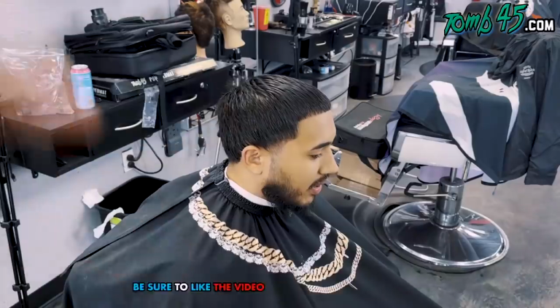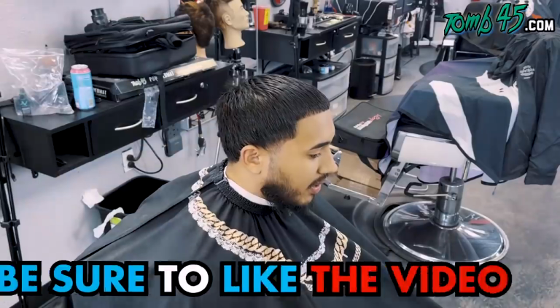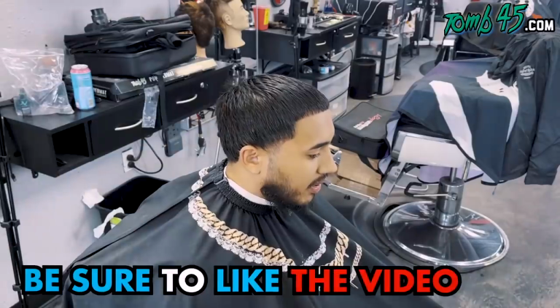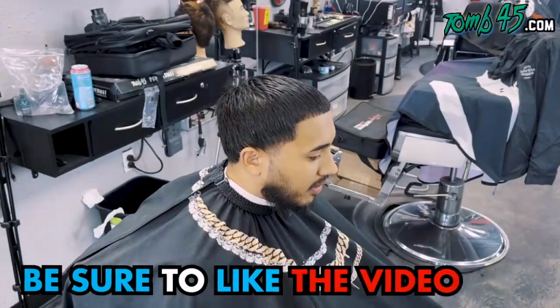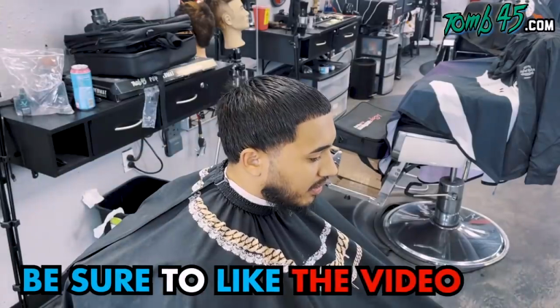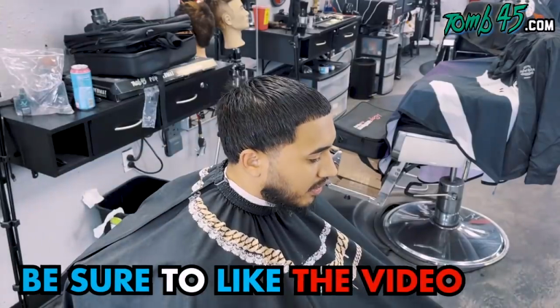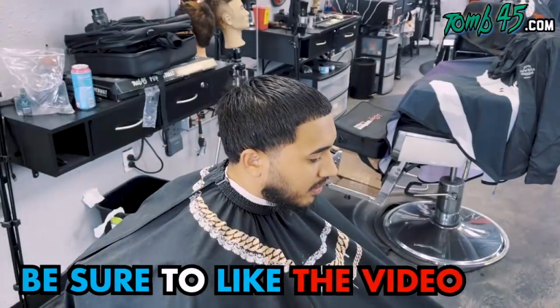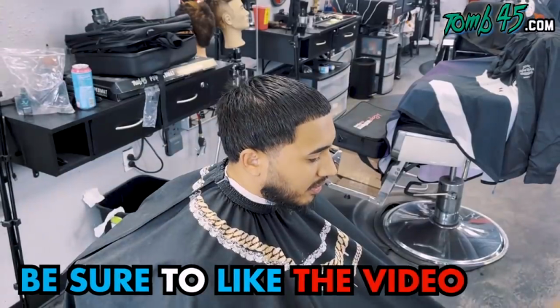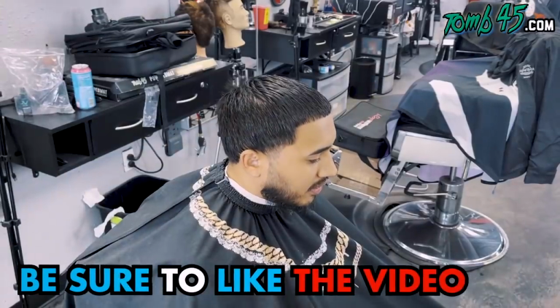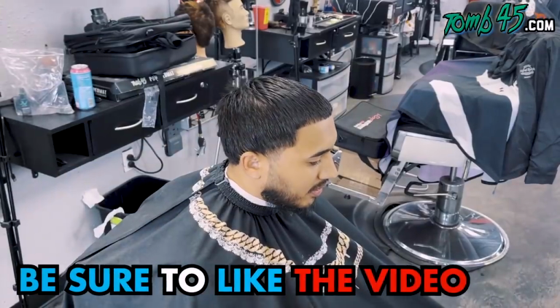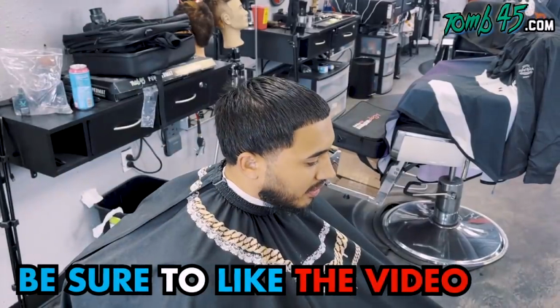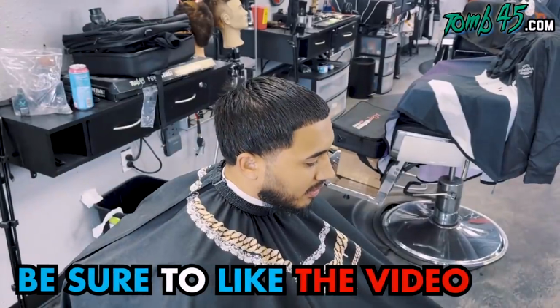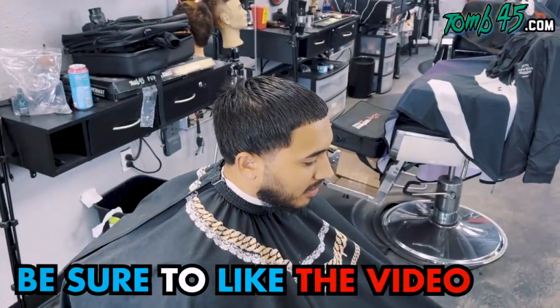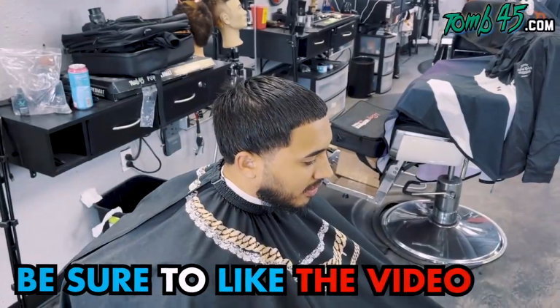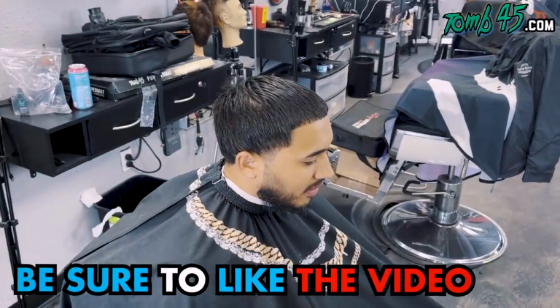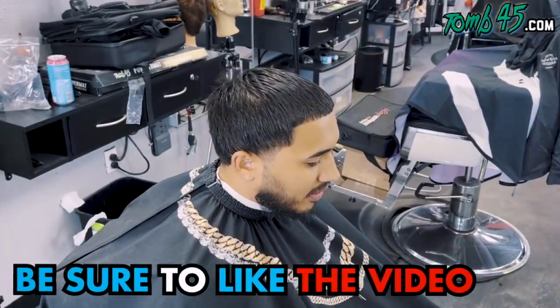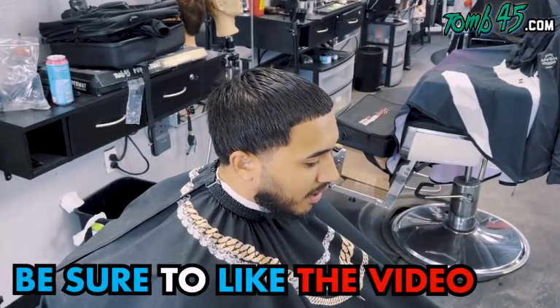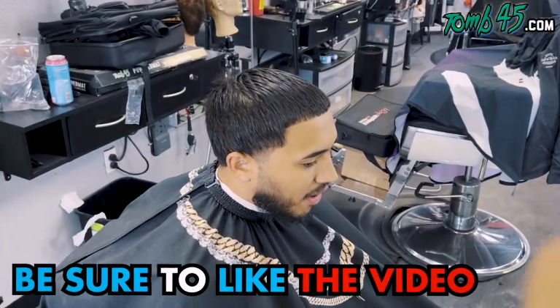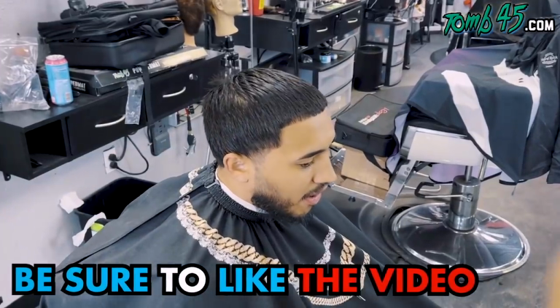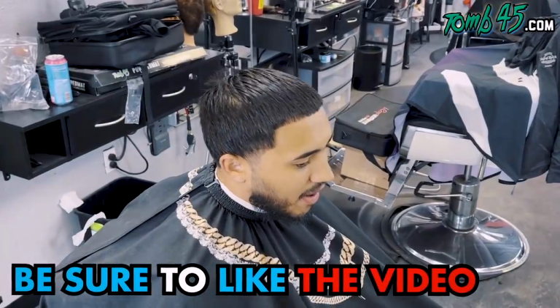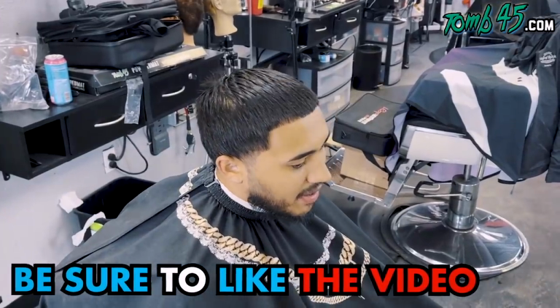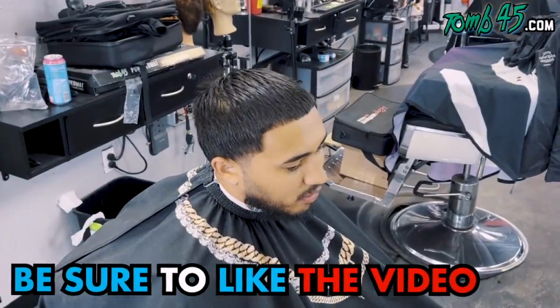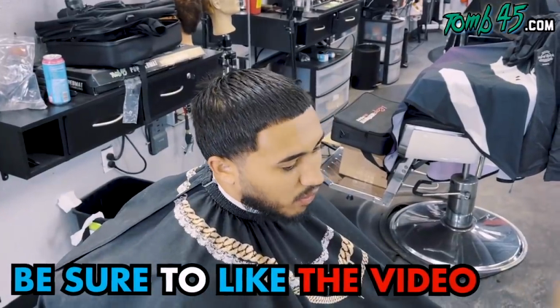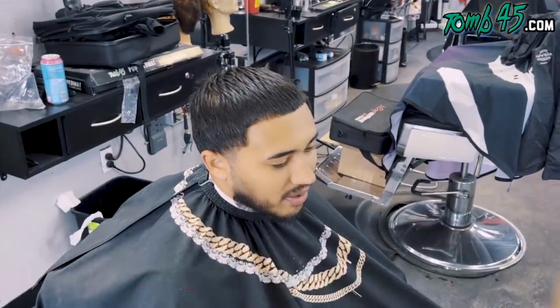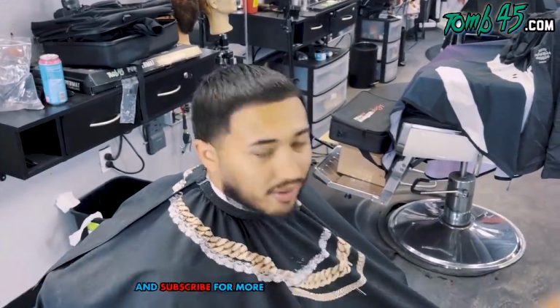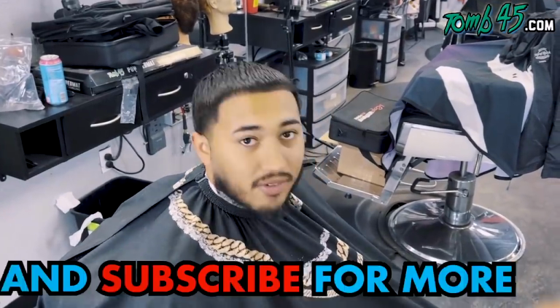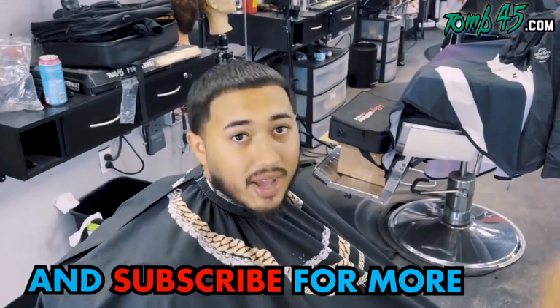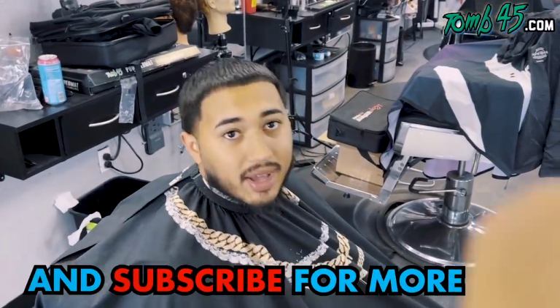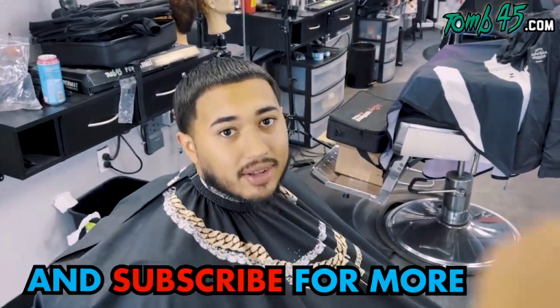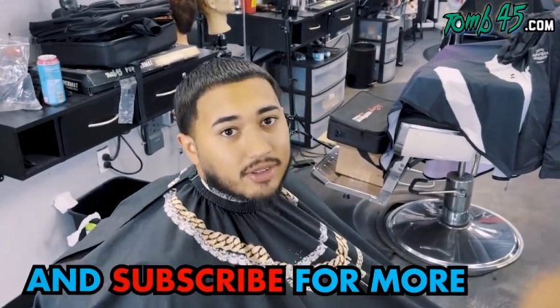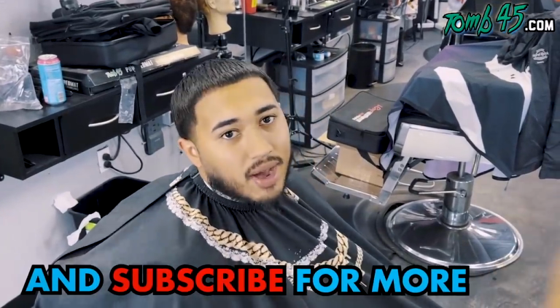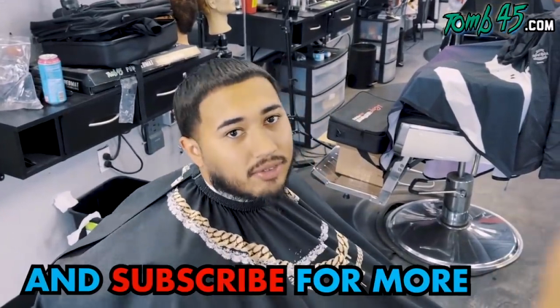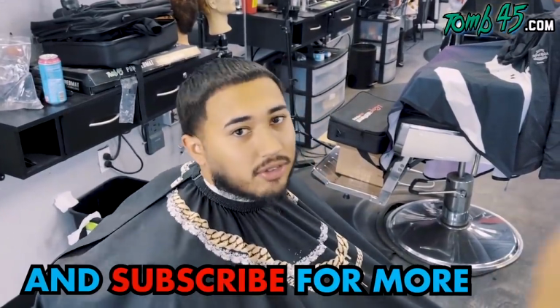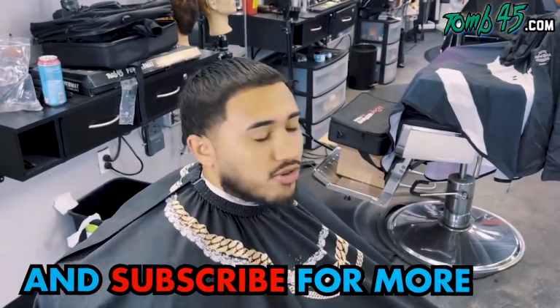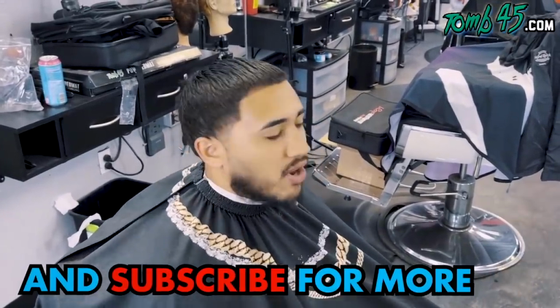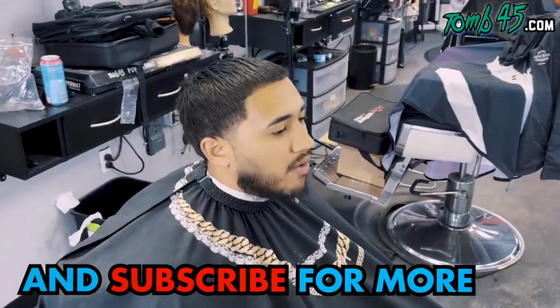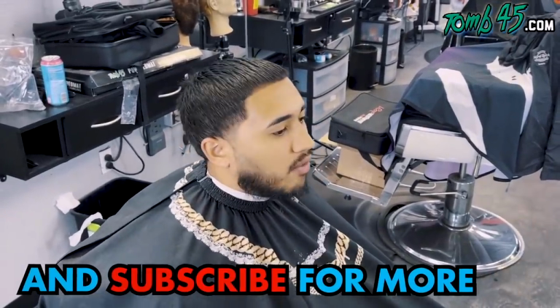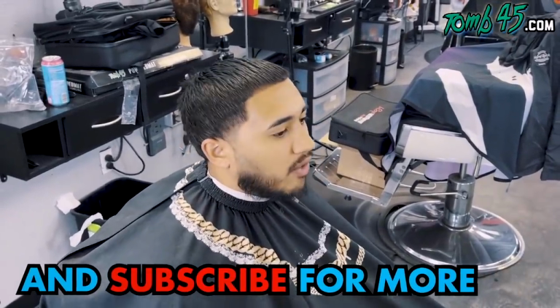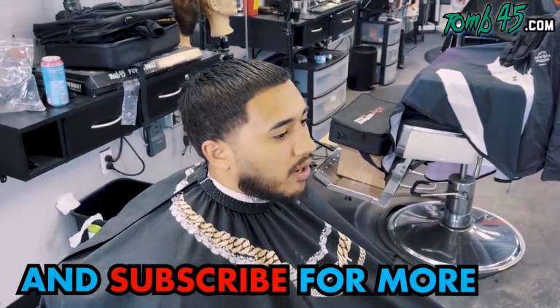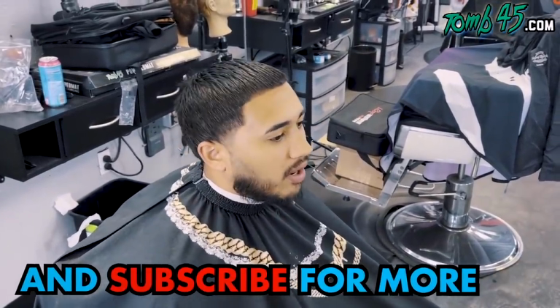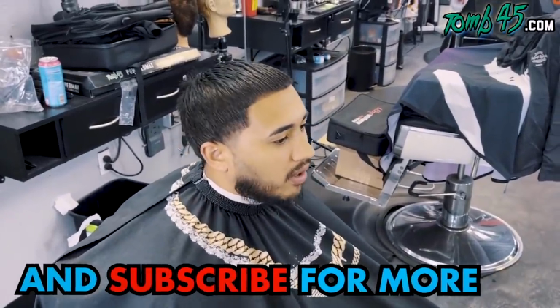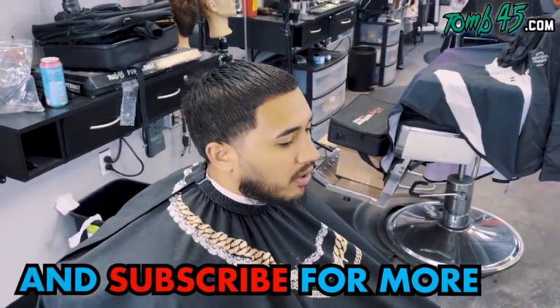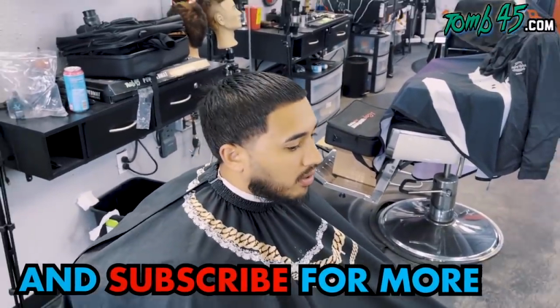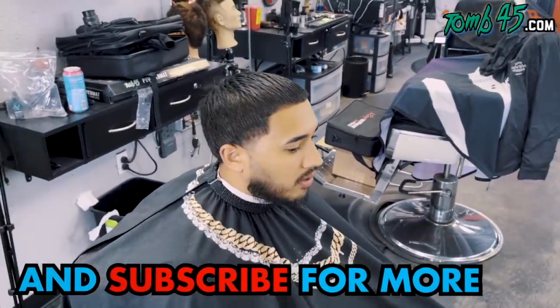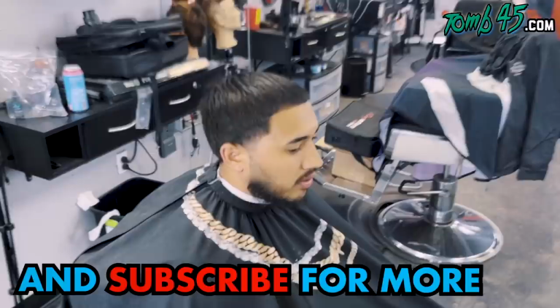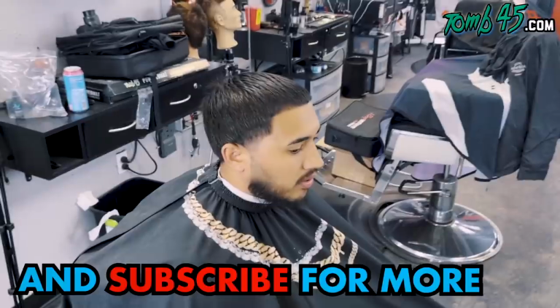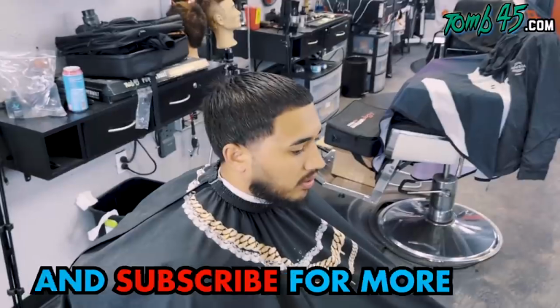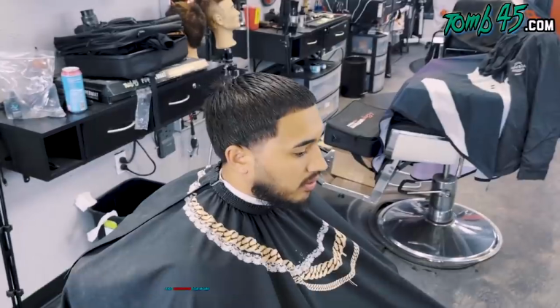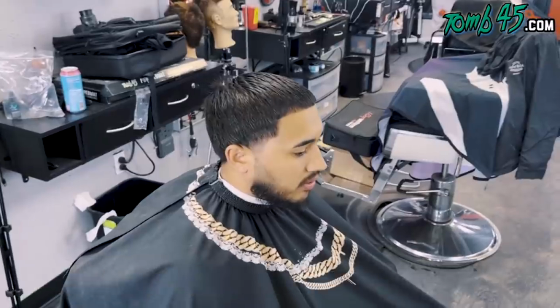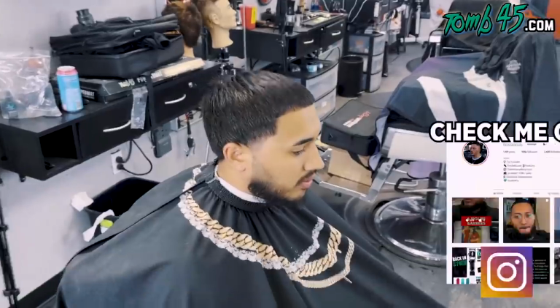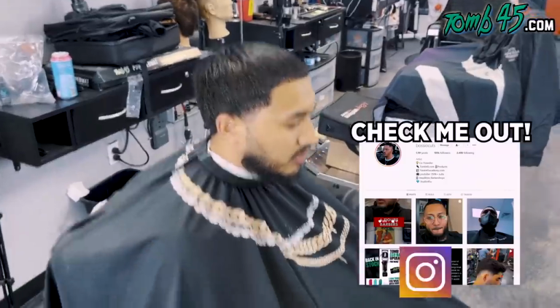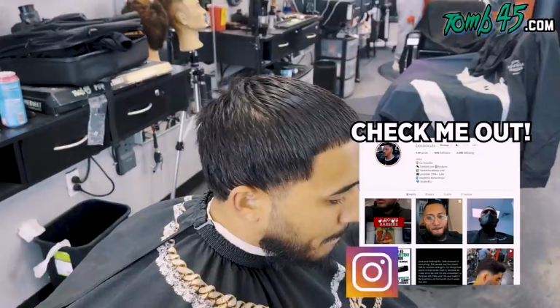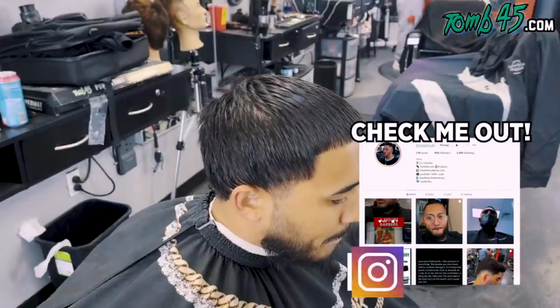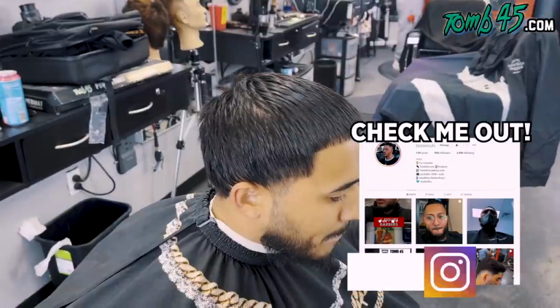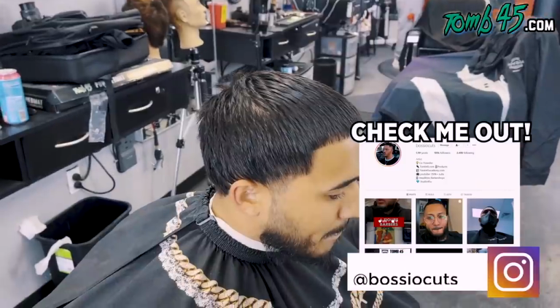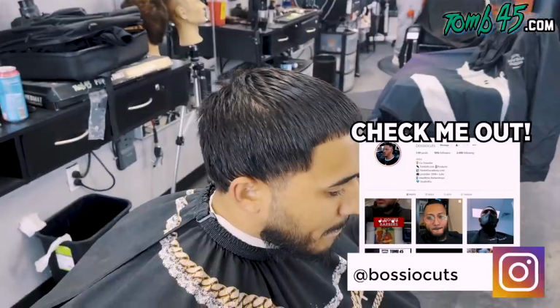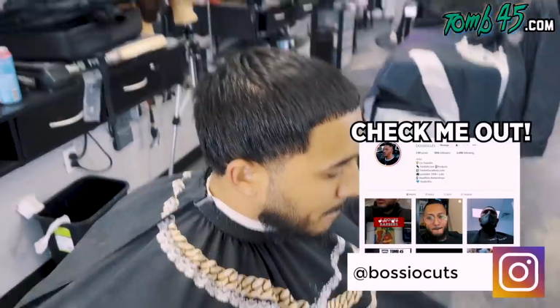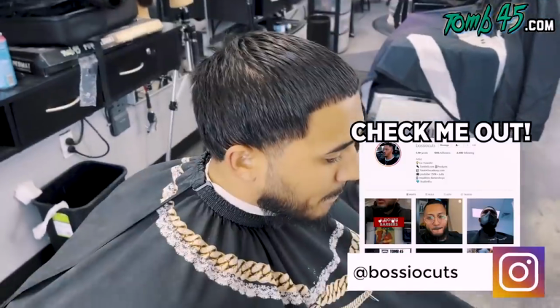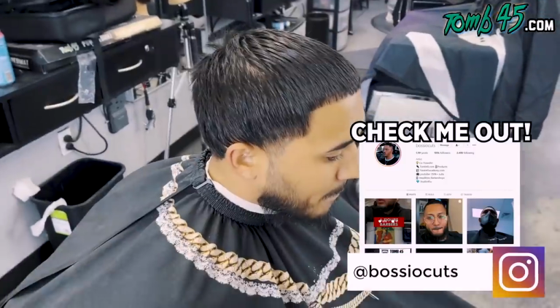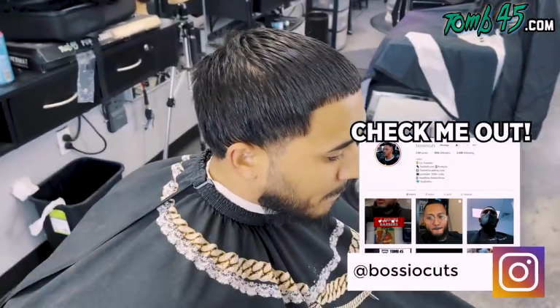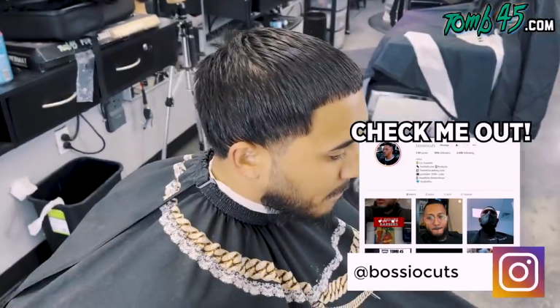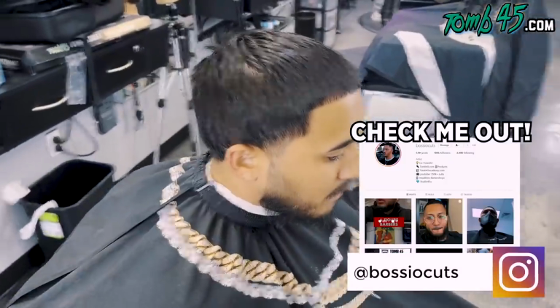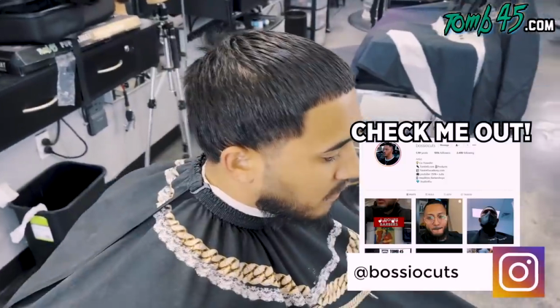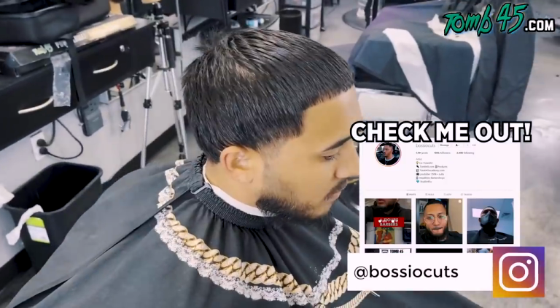You got a lot of barber schools over there or not? Not really. It's one in Savannah, so I have to drive over there. Alright, Steven, what are you getting done today, bro?